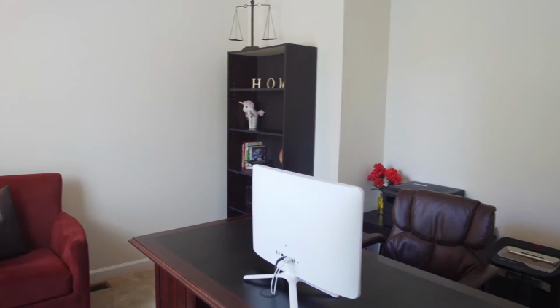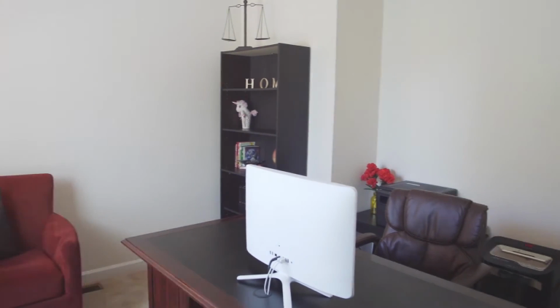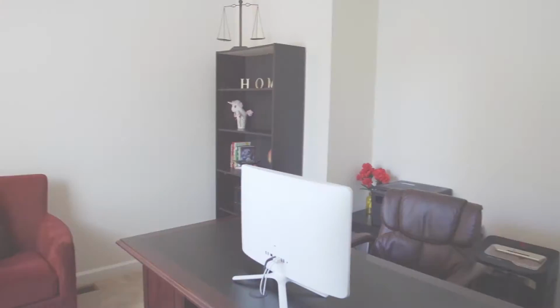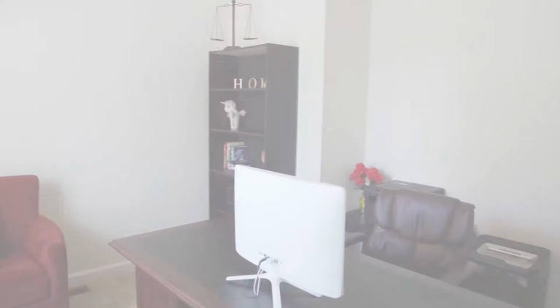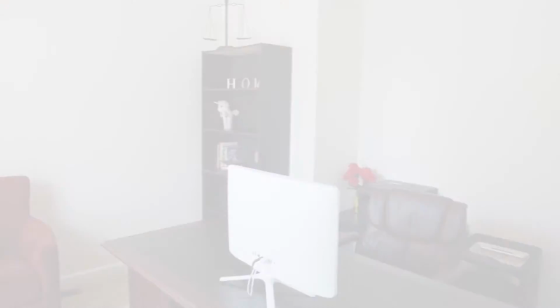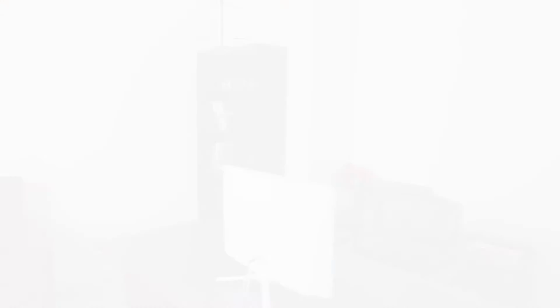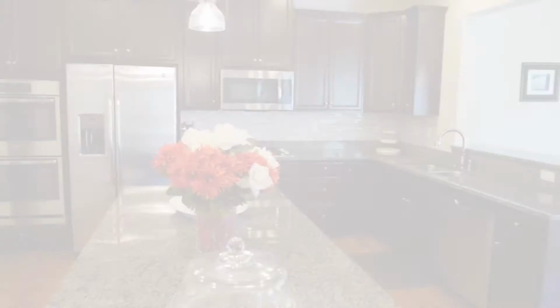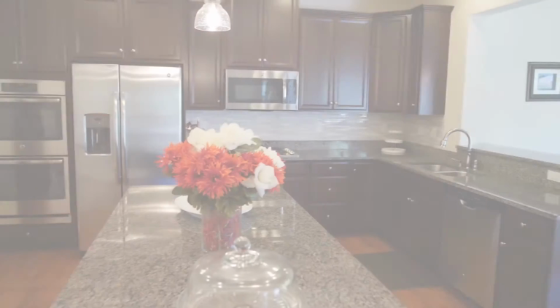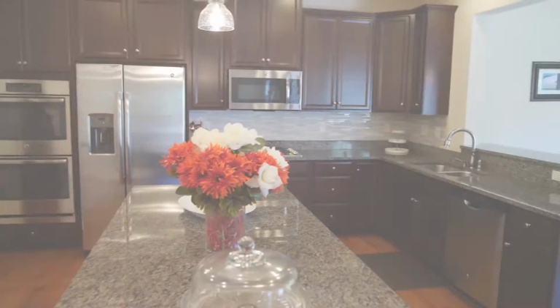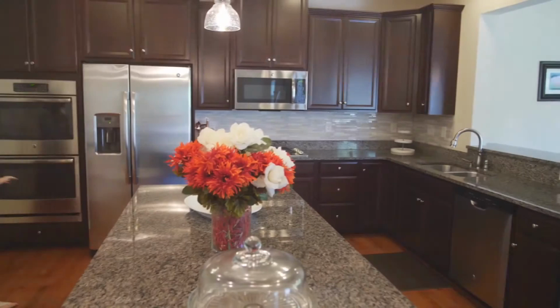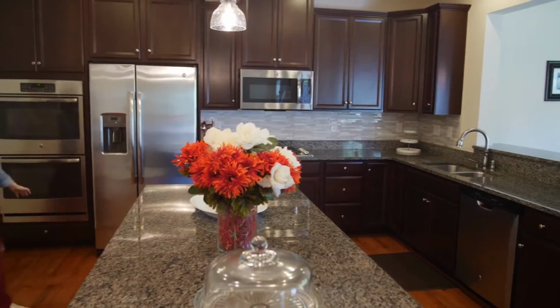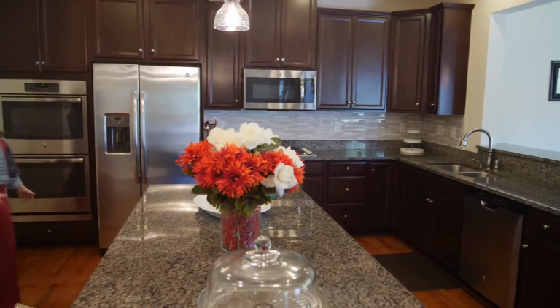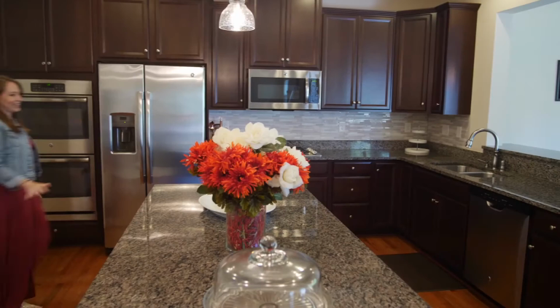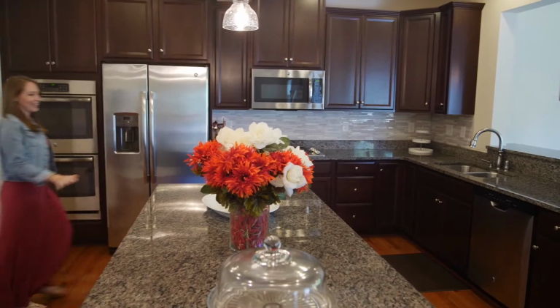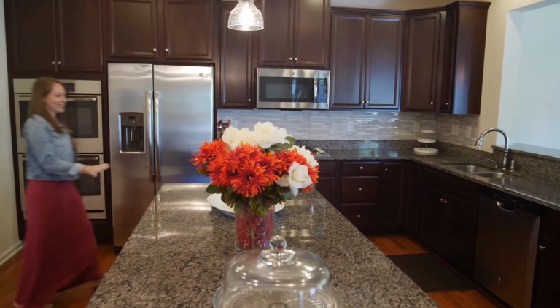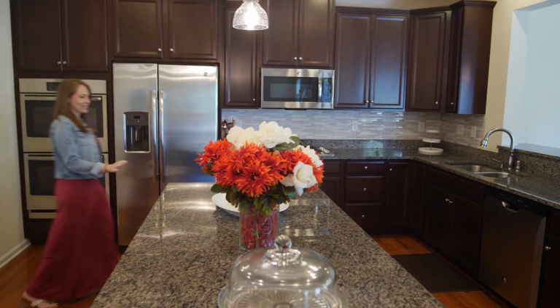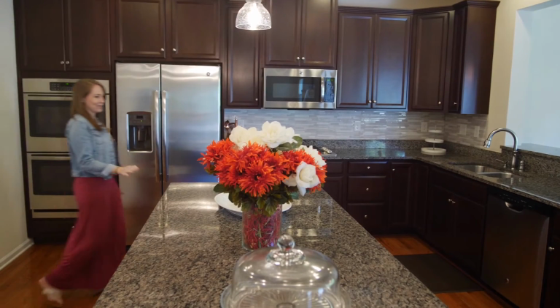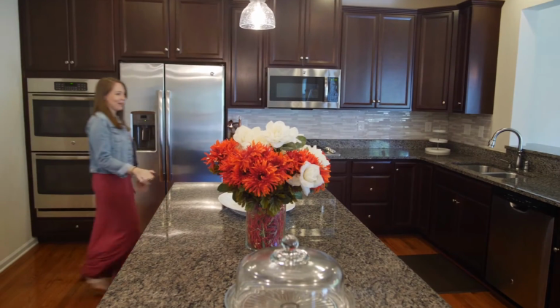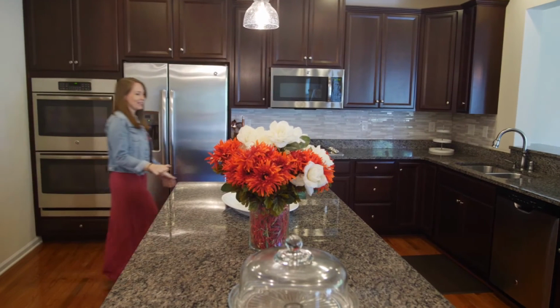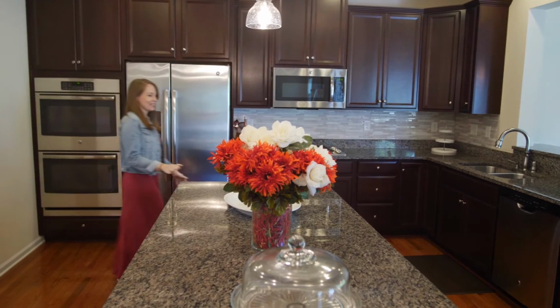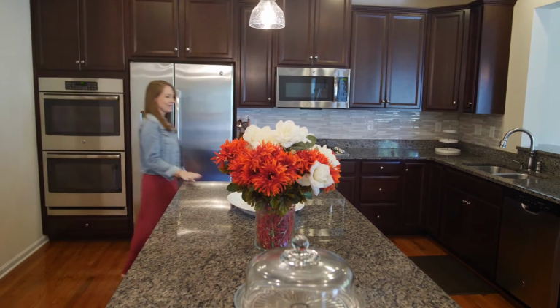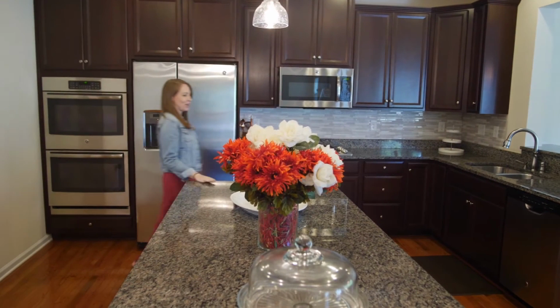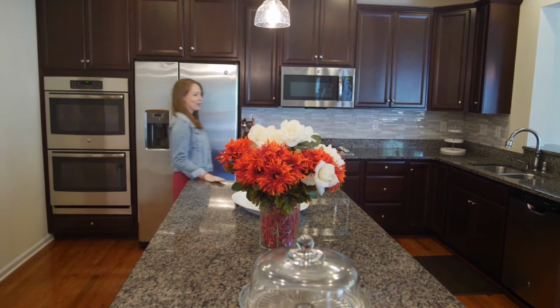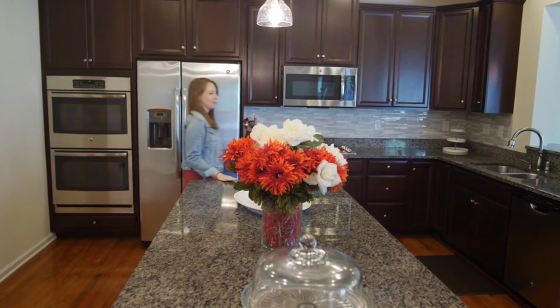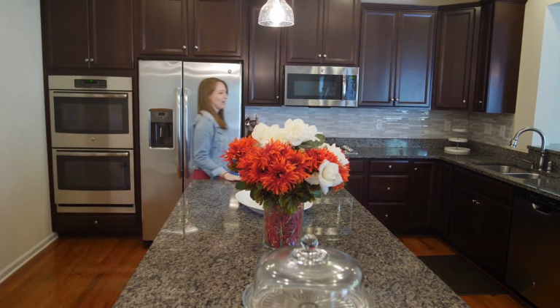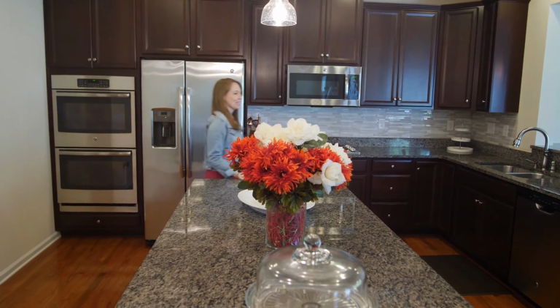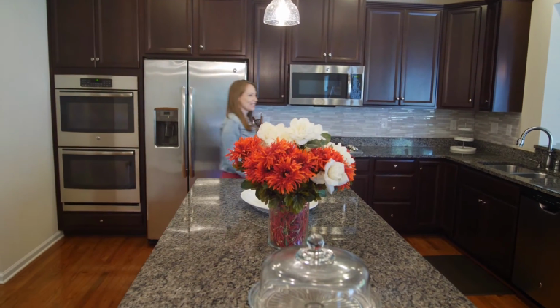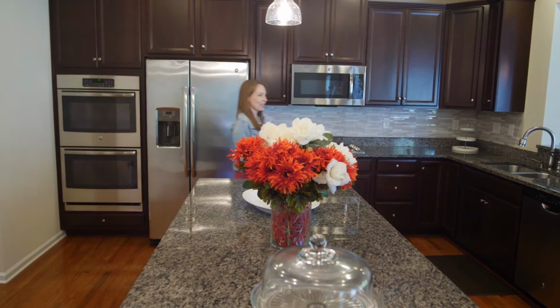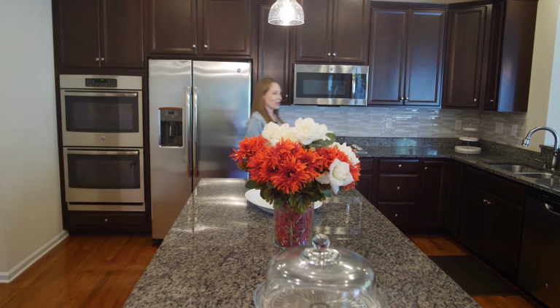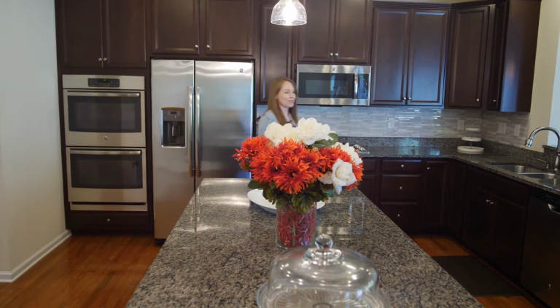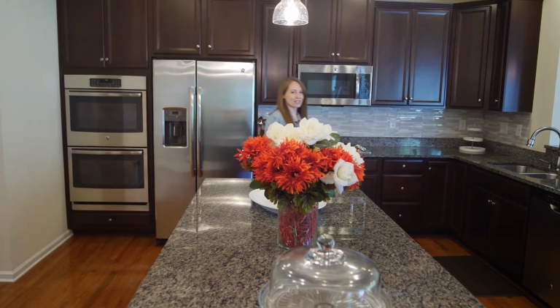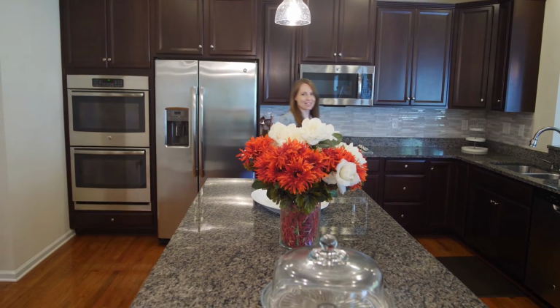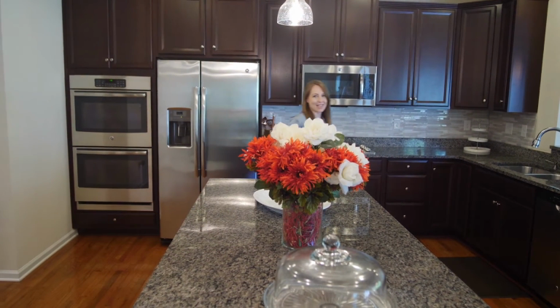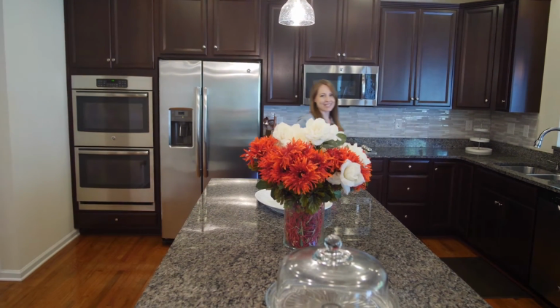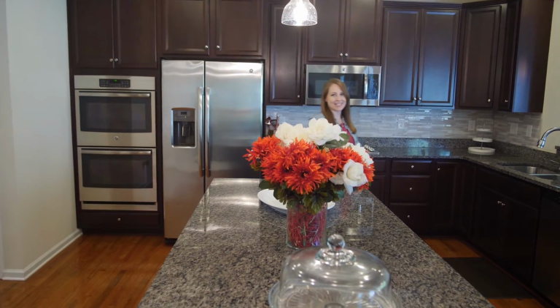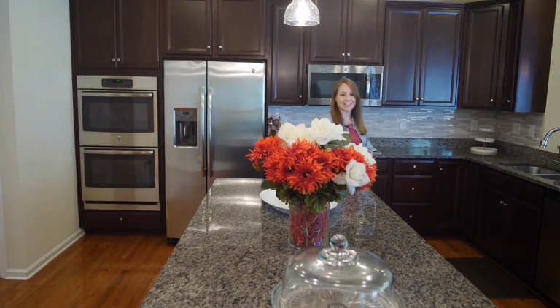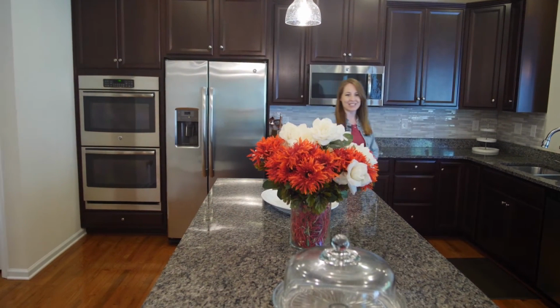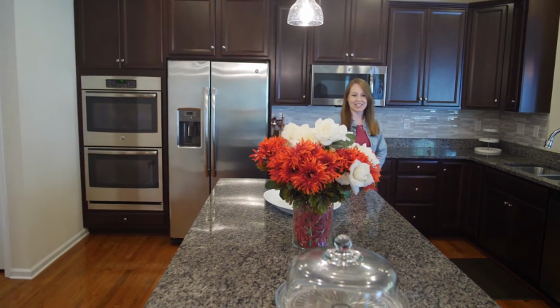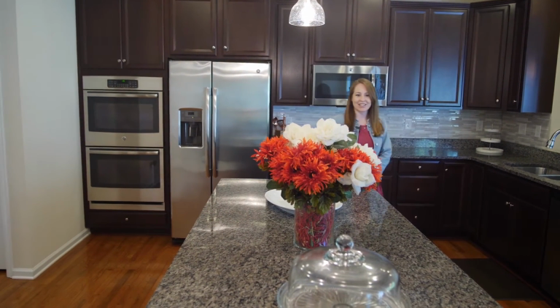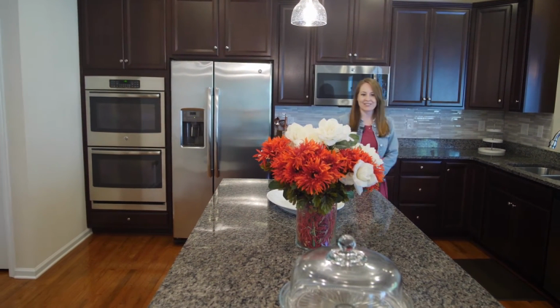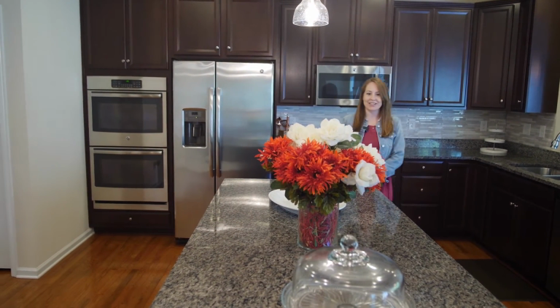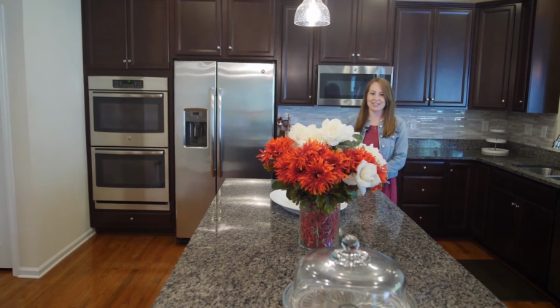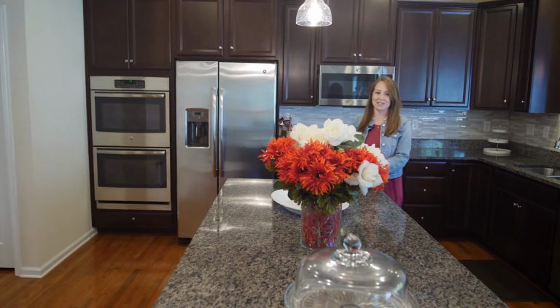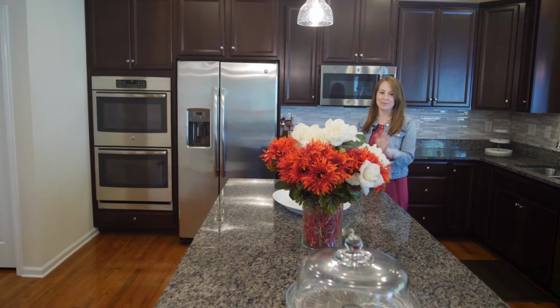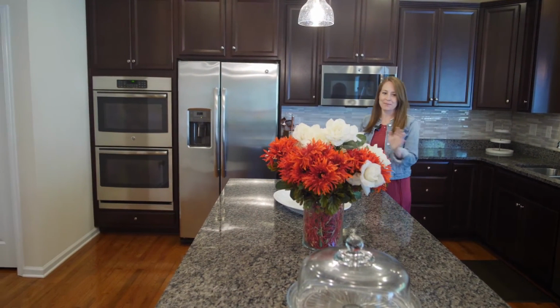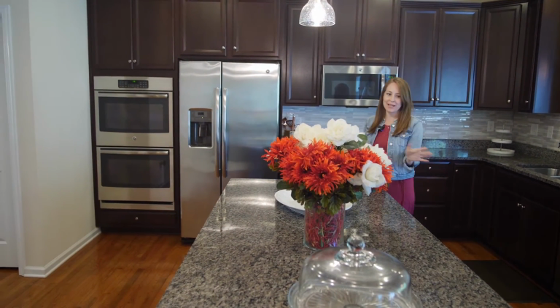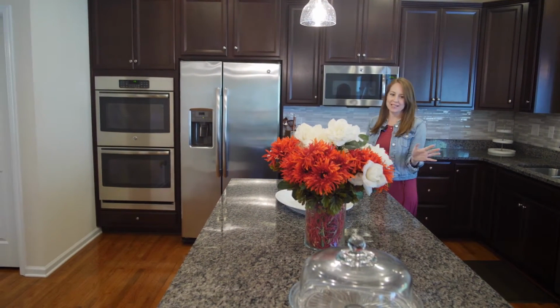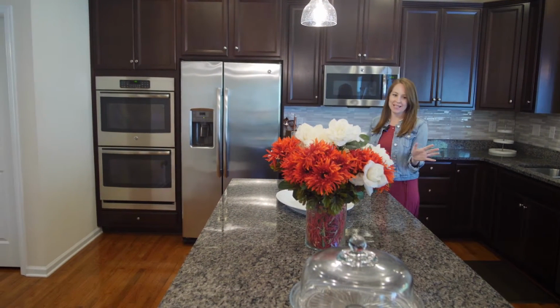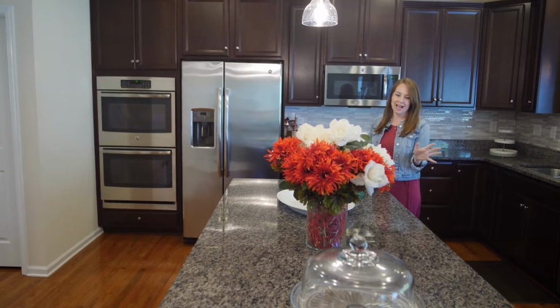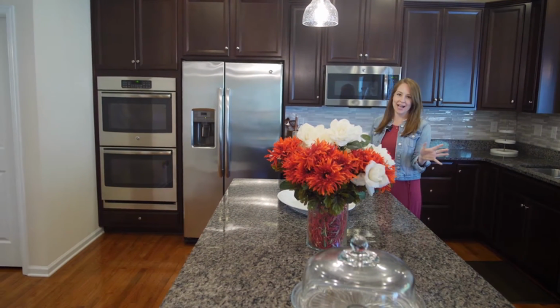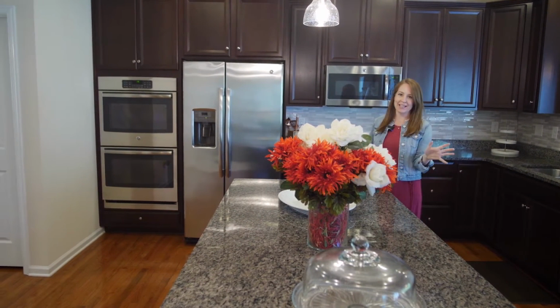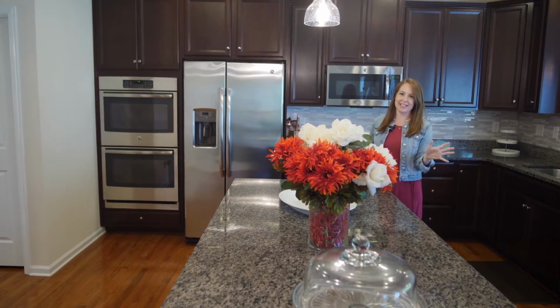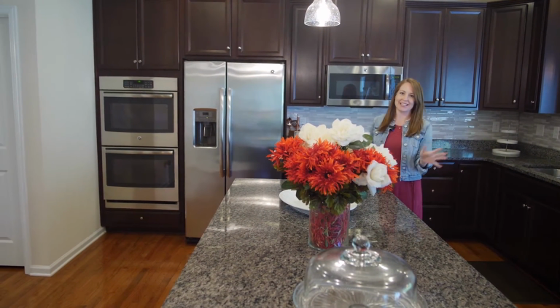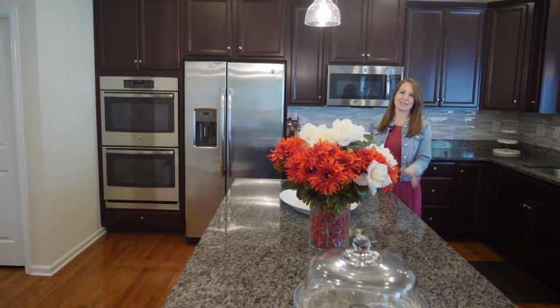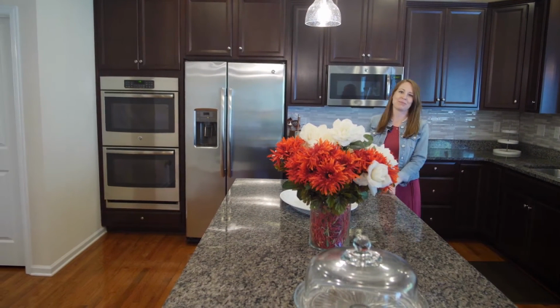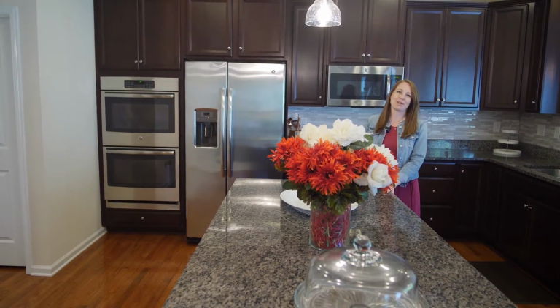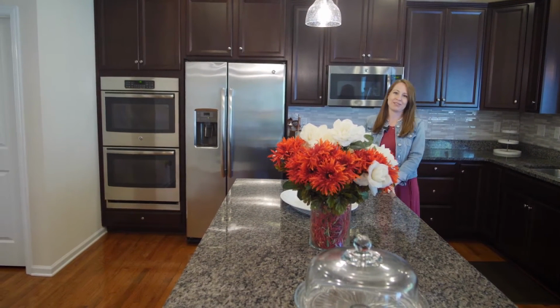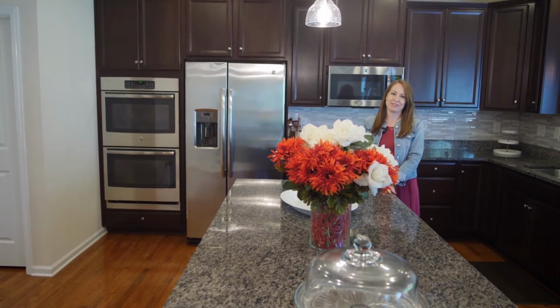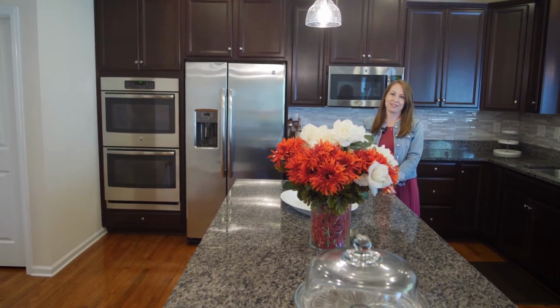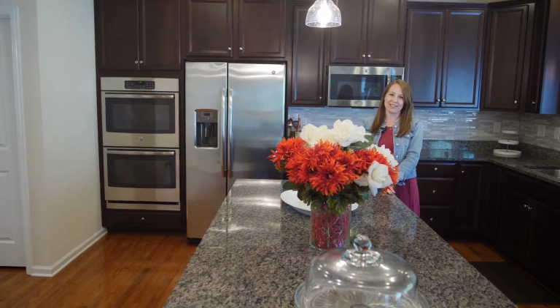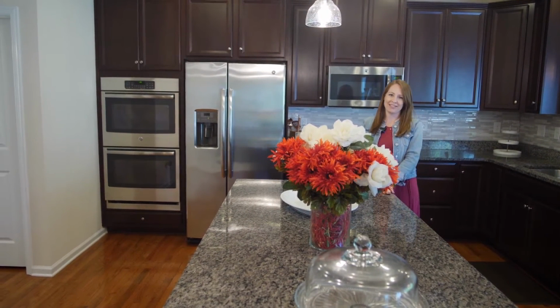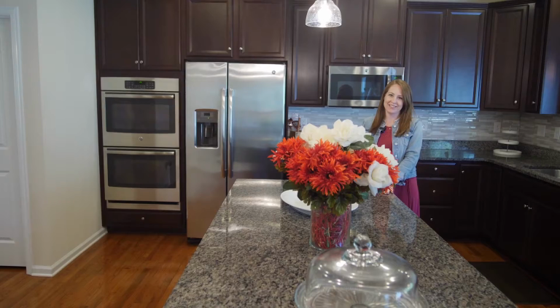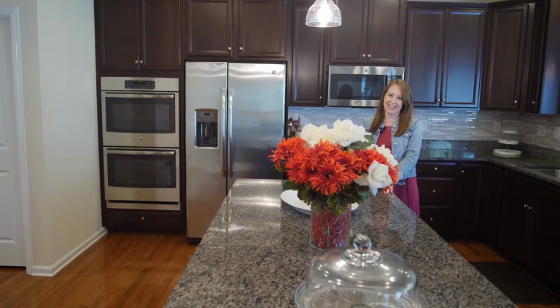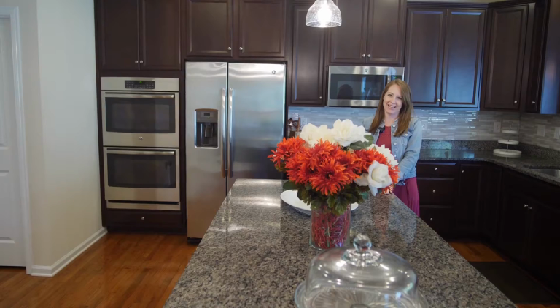One of our favorite things about this home is the oversized kitchen with this amazing island that's perfect for entertaining.